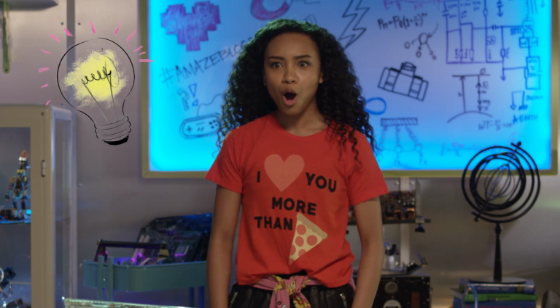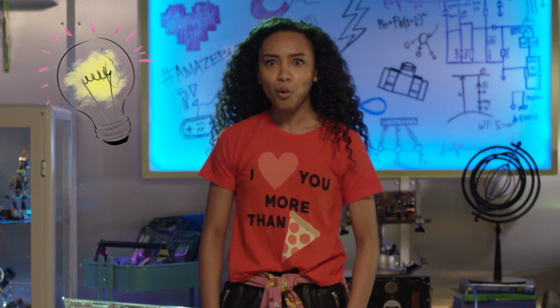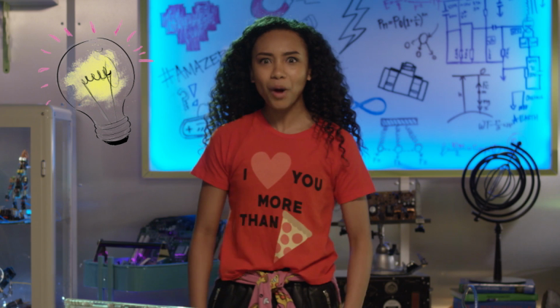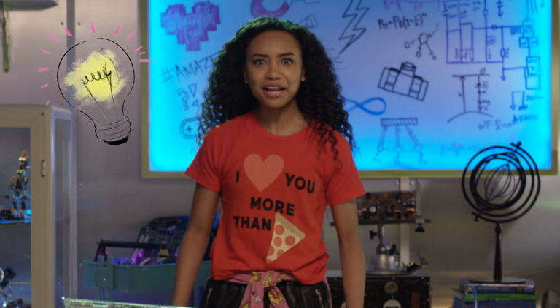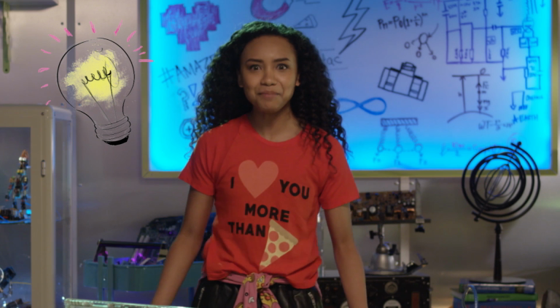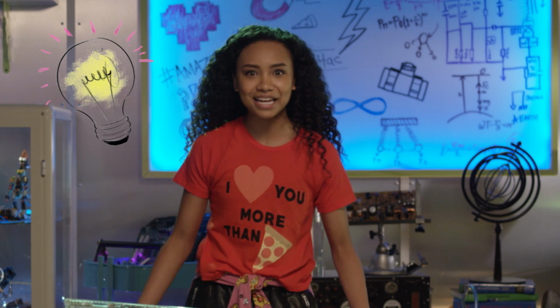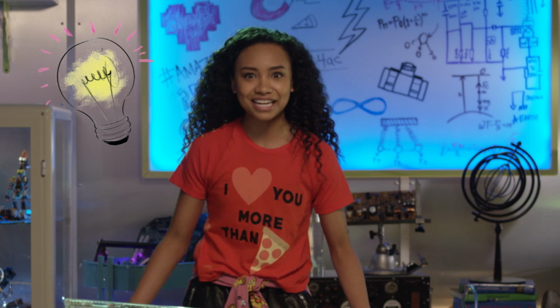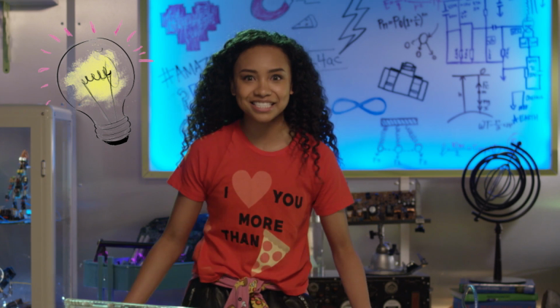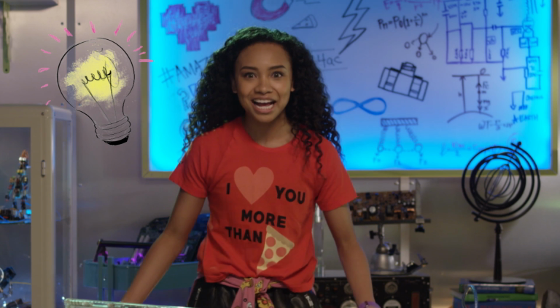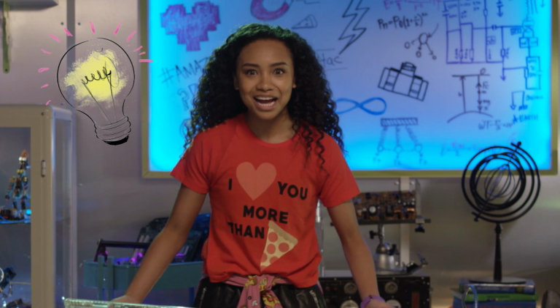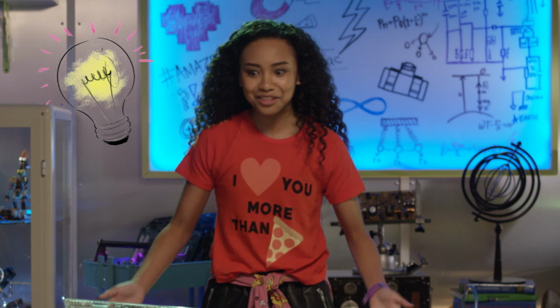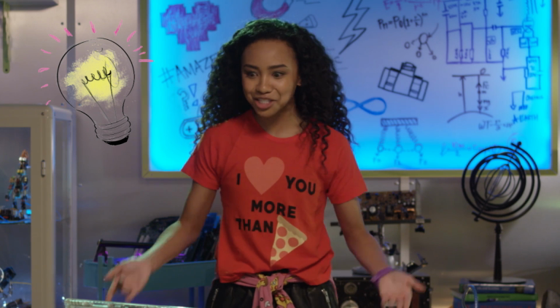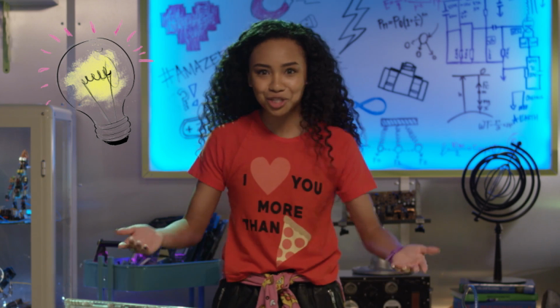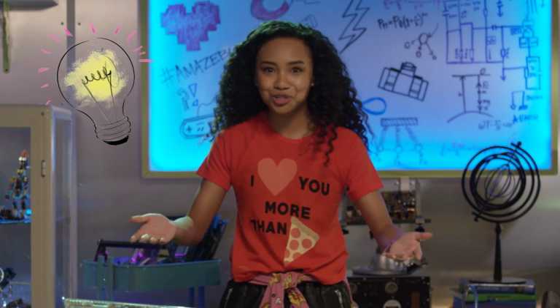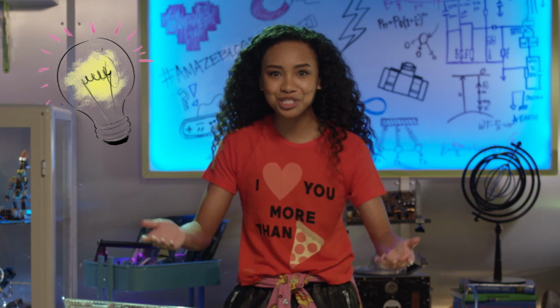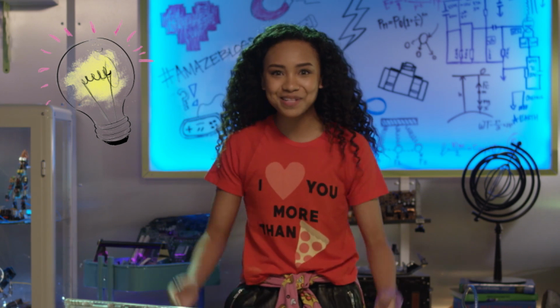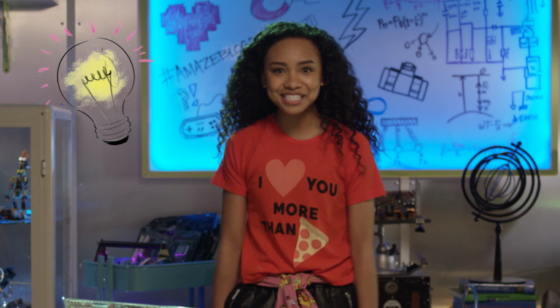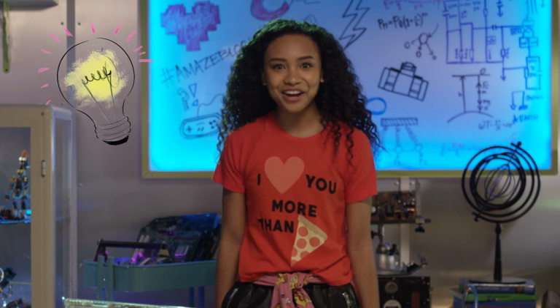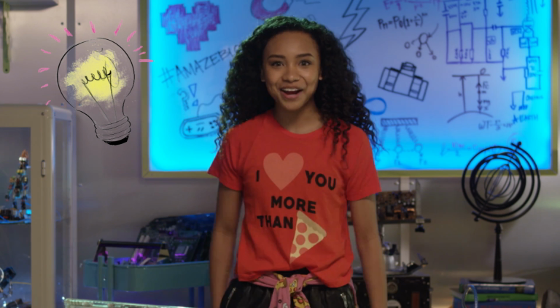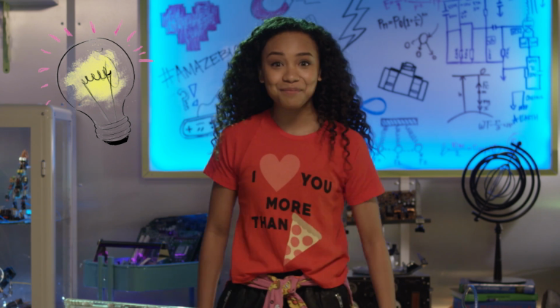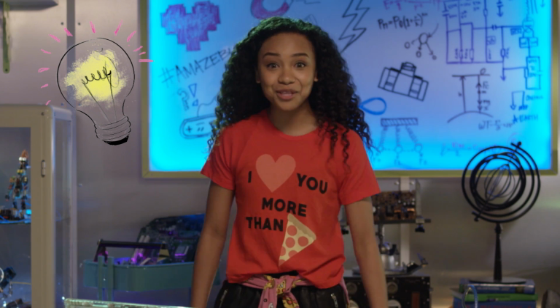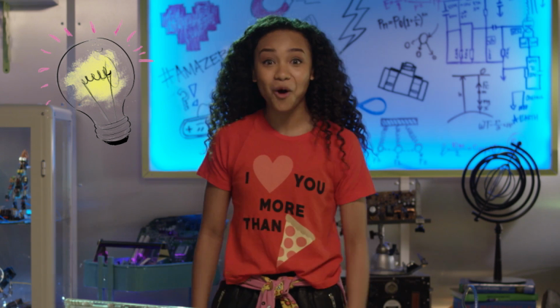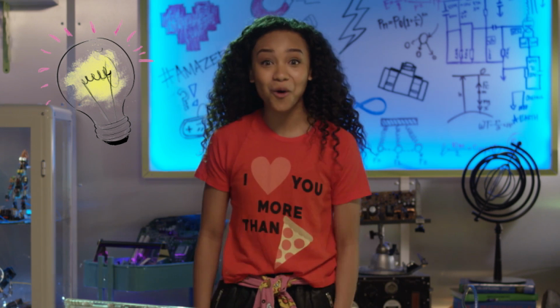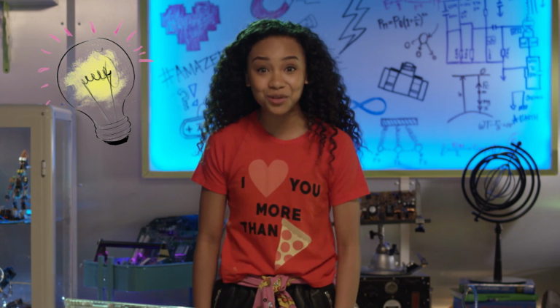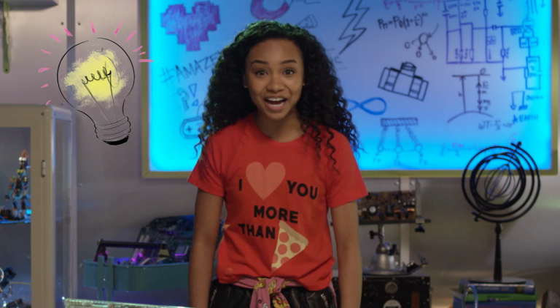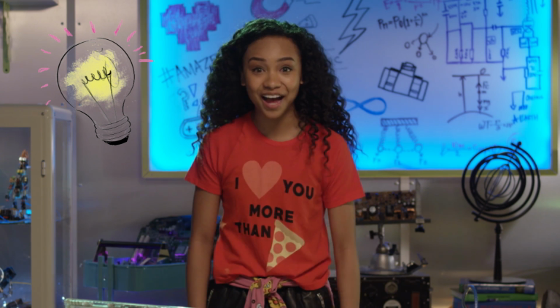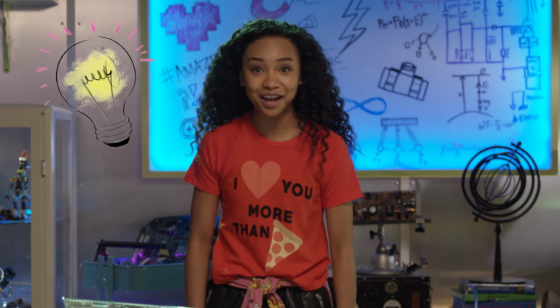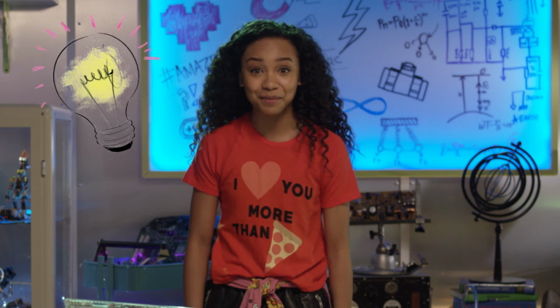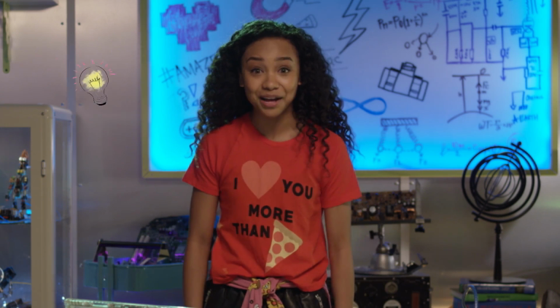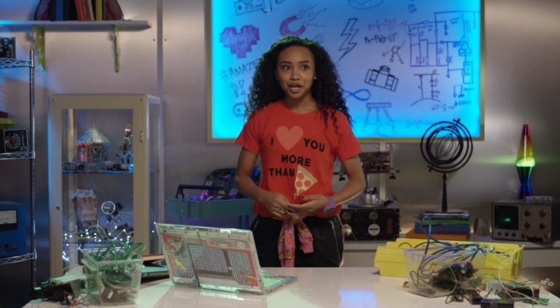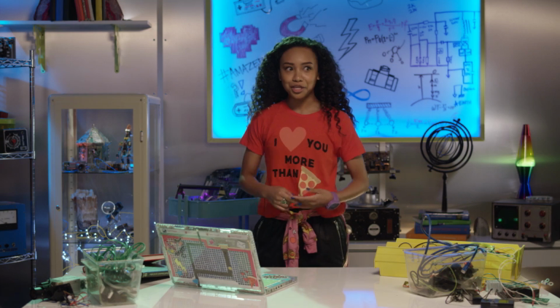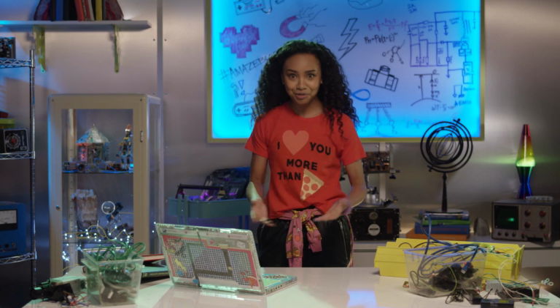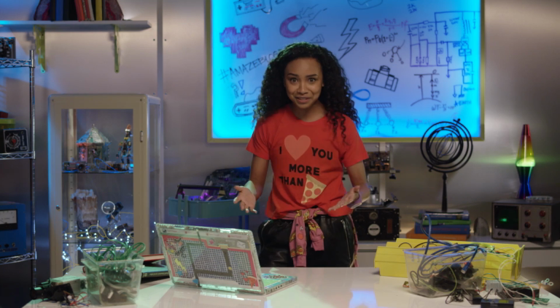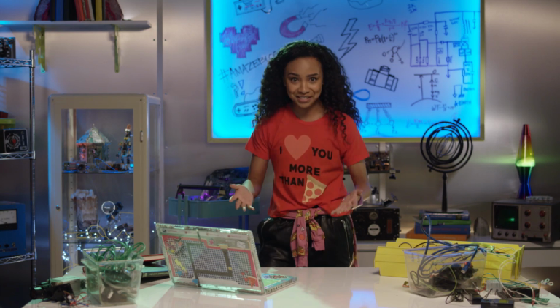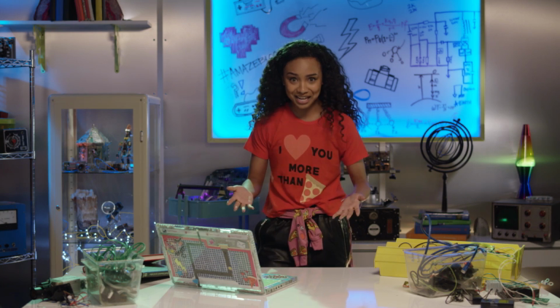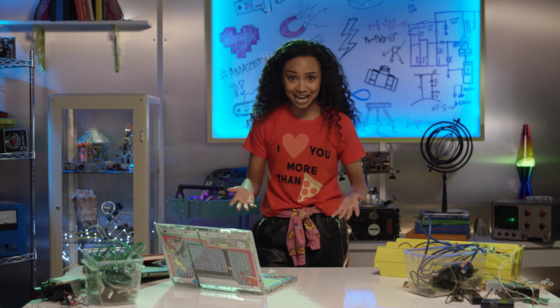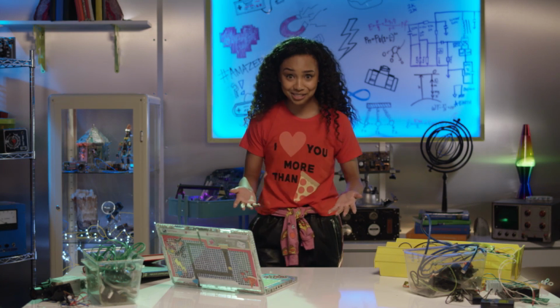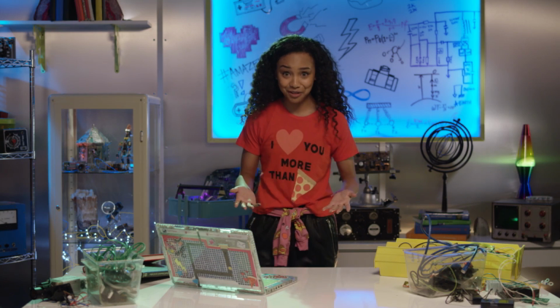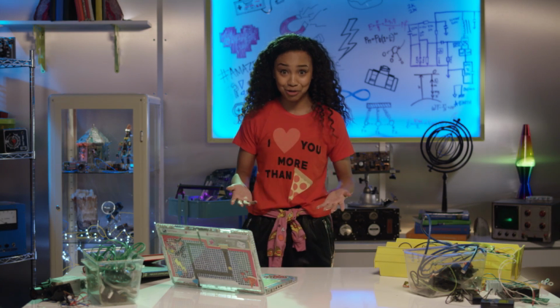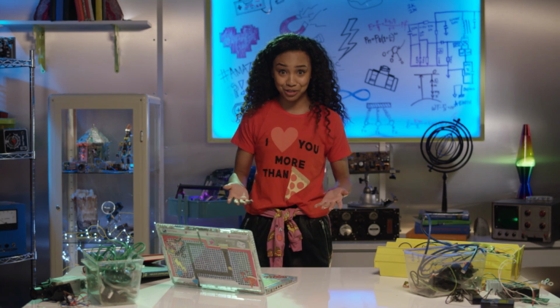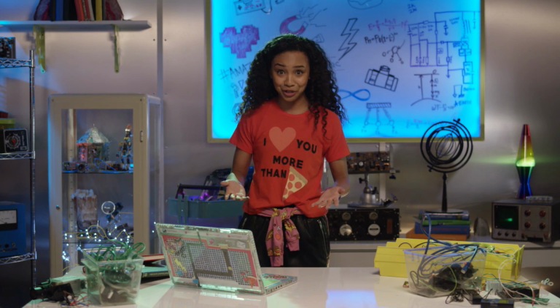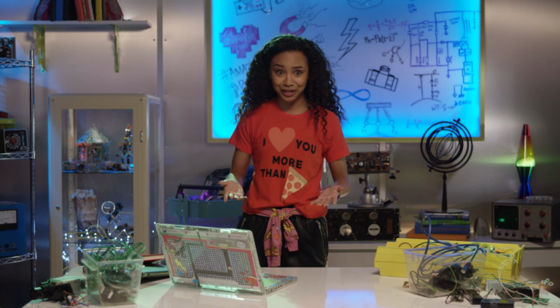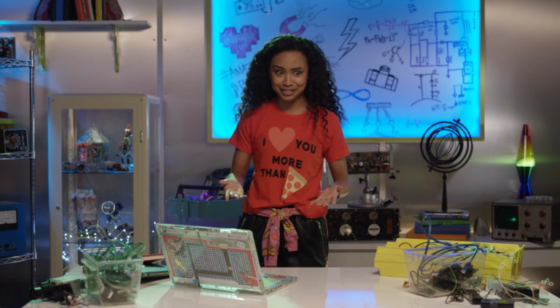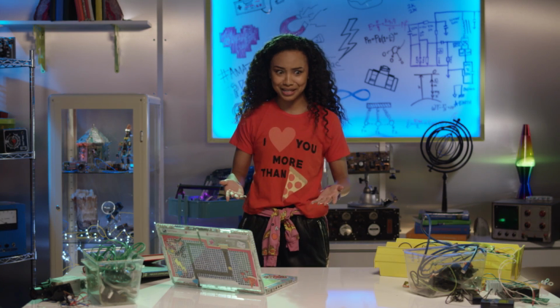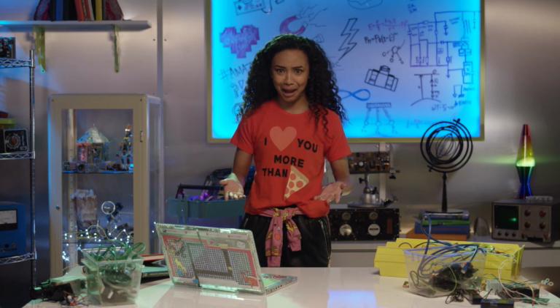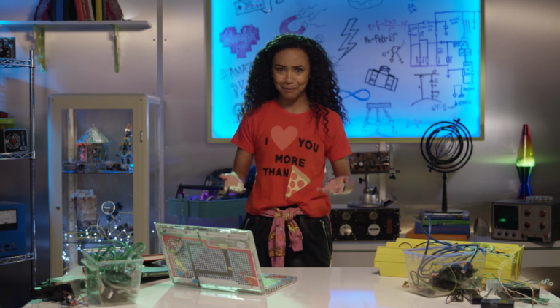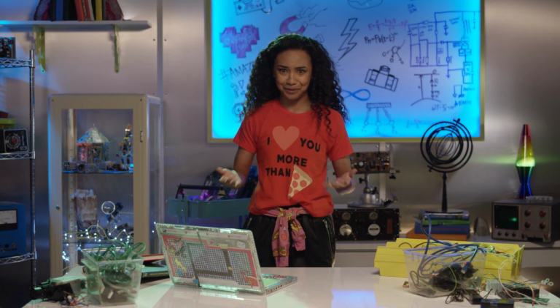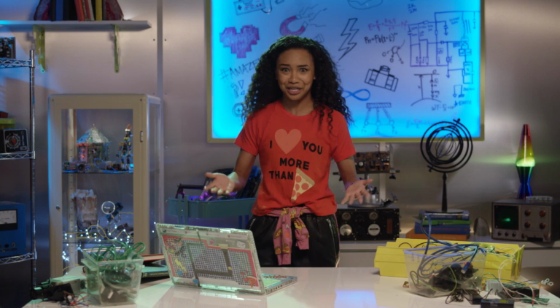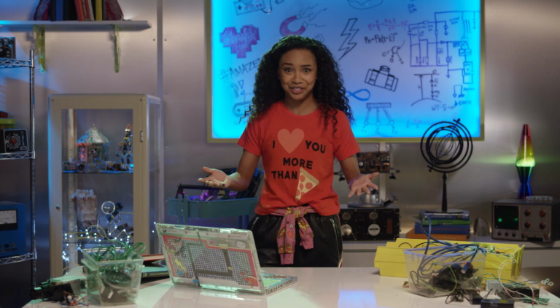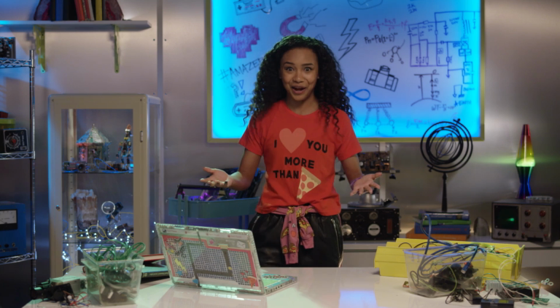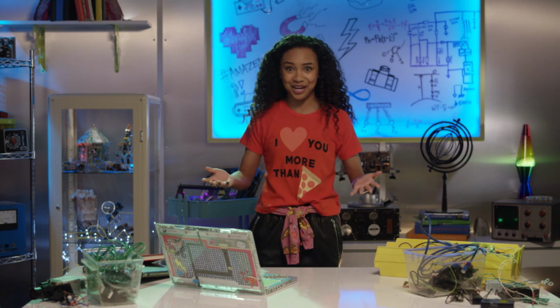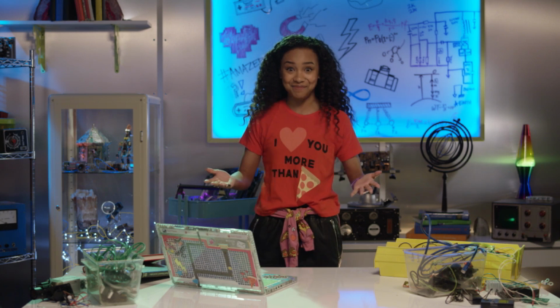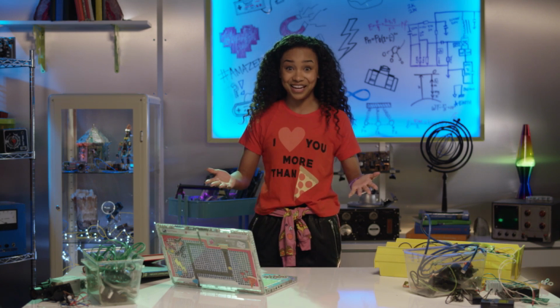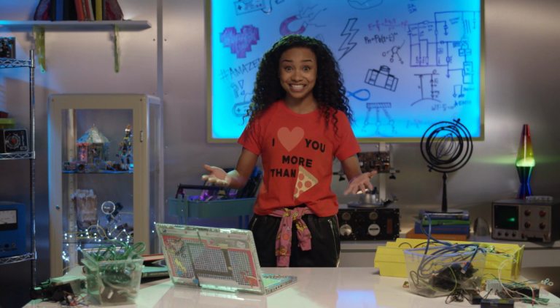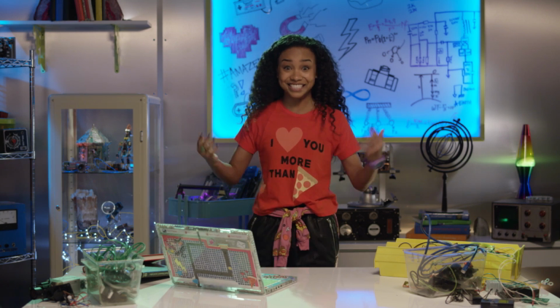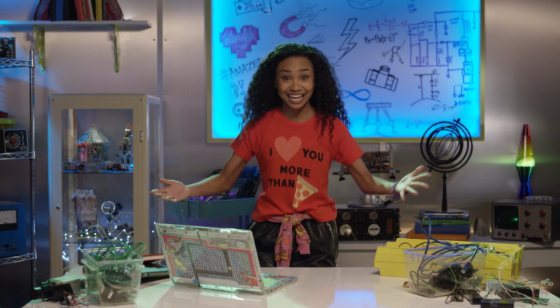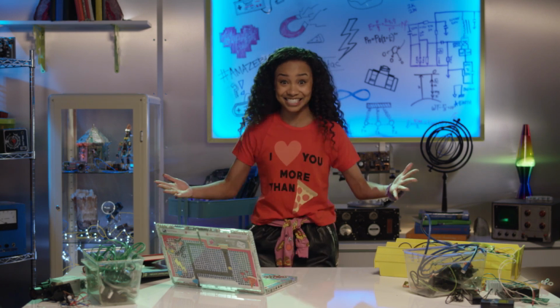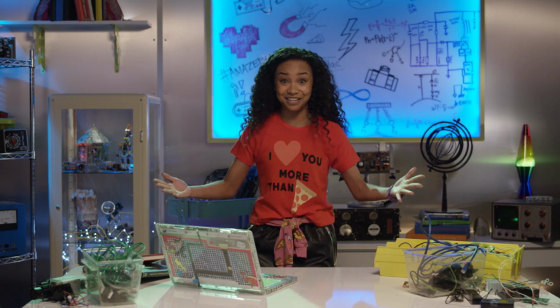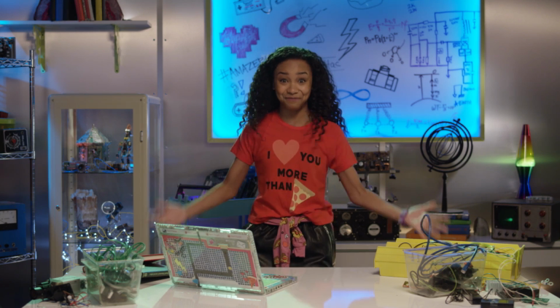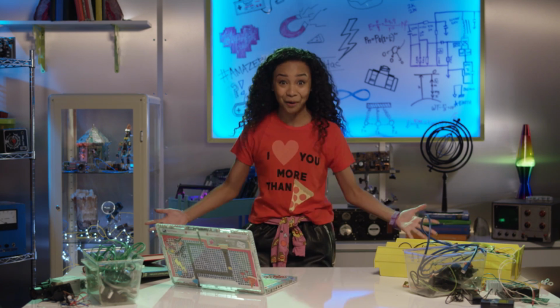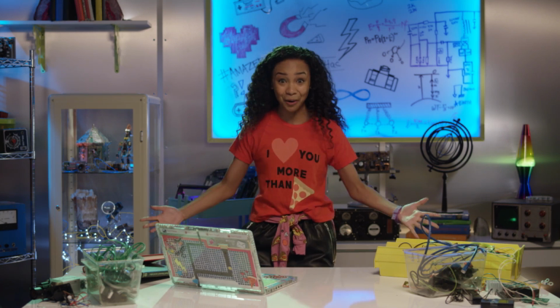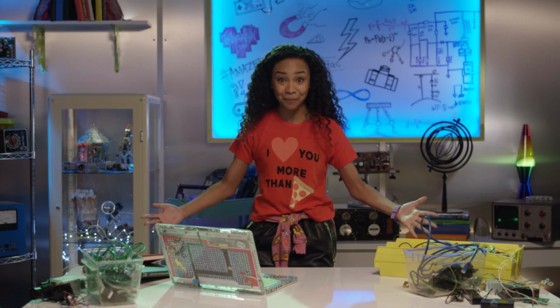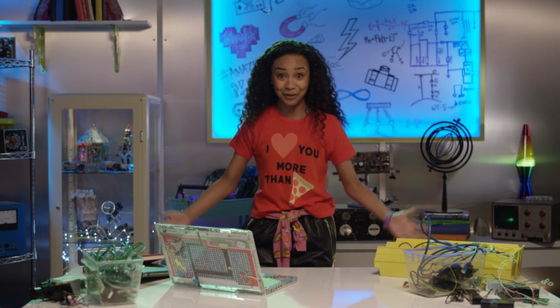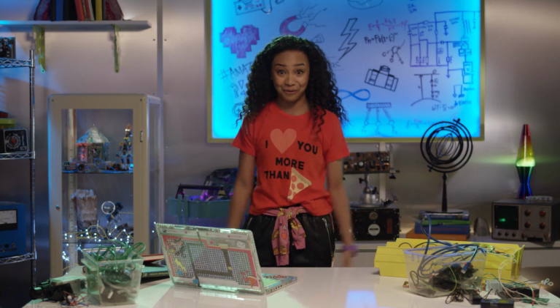Wait a minute! The solution's been staring at me the whole time! Using the science of closed circuits, I'm pretty sure I can make a dancing photo booth!